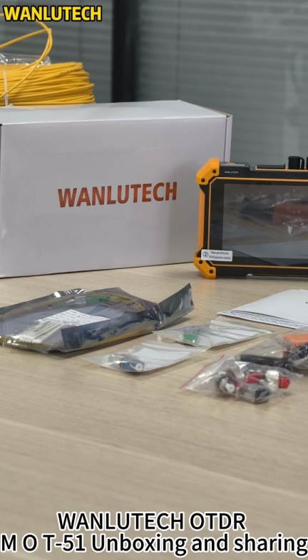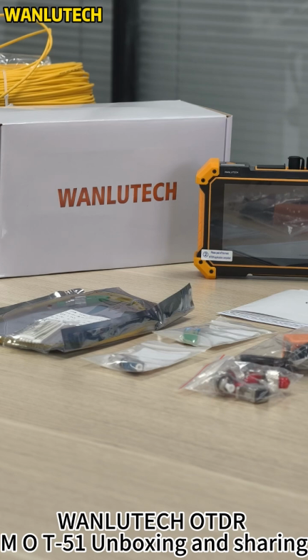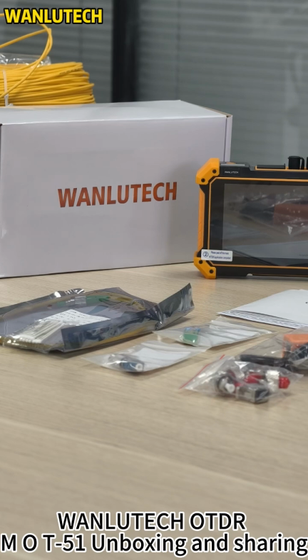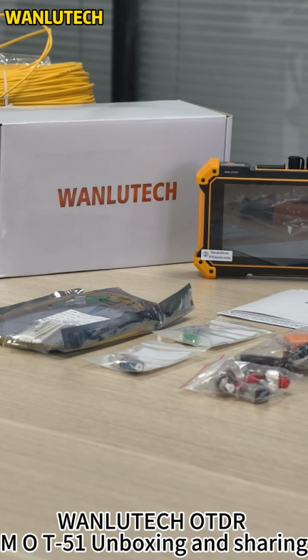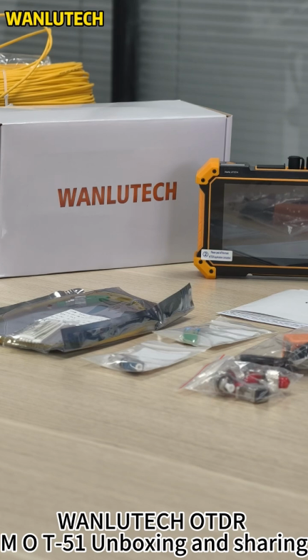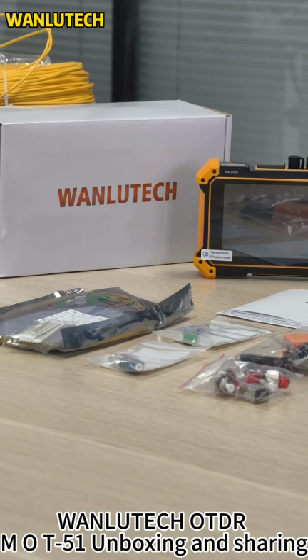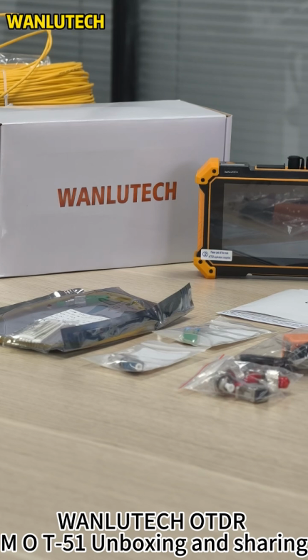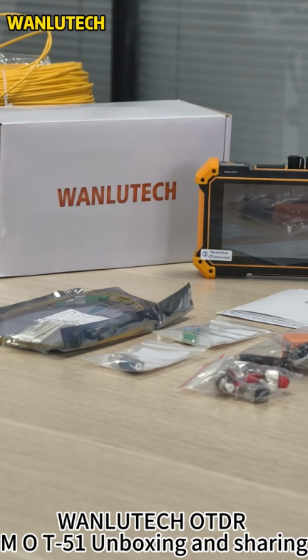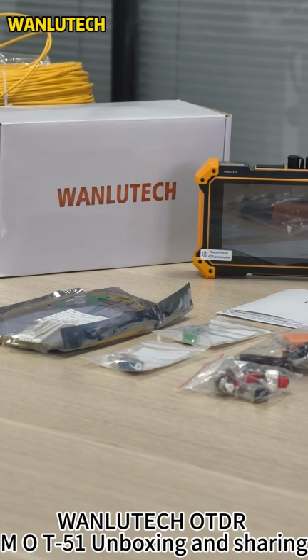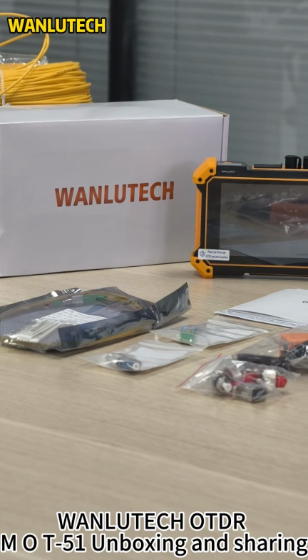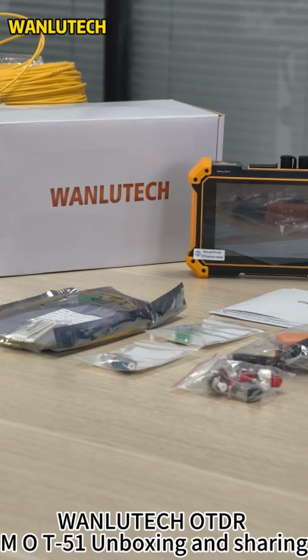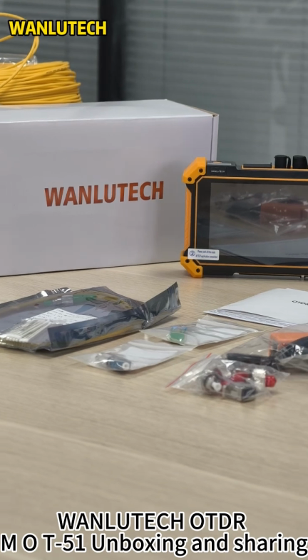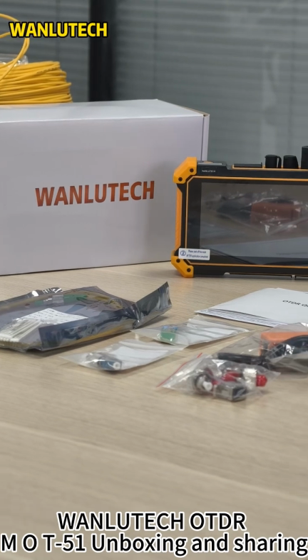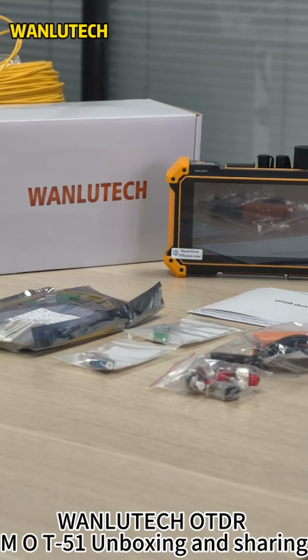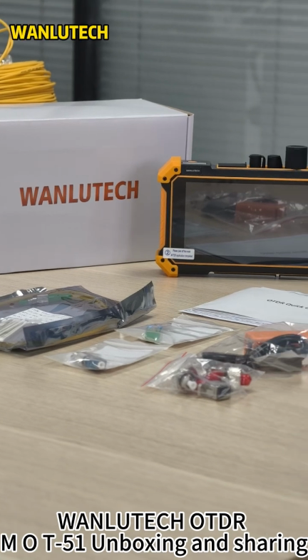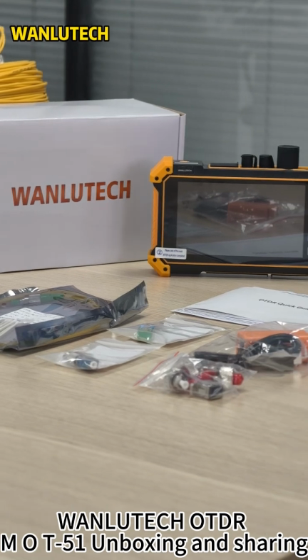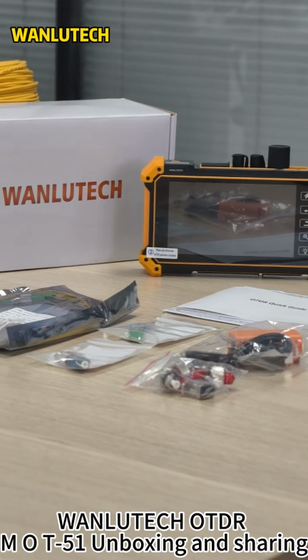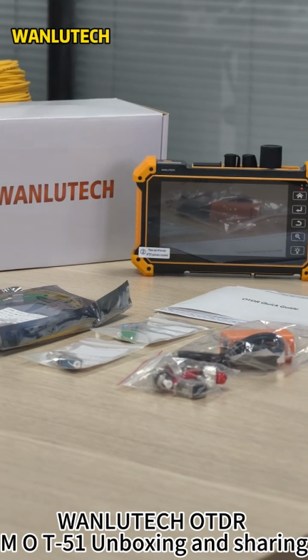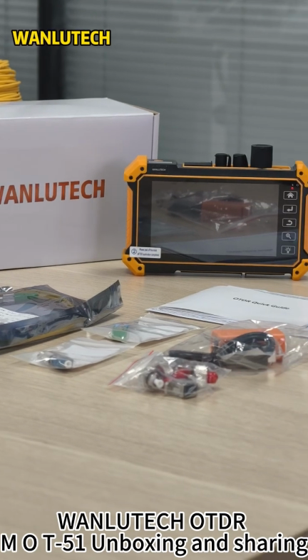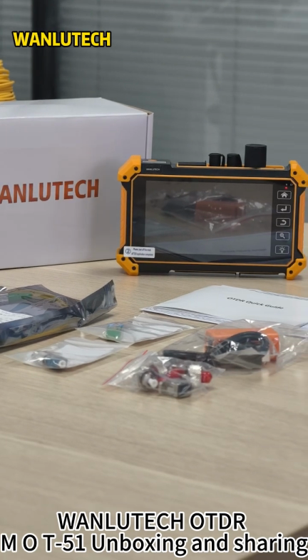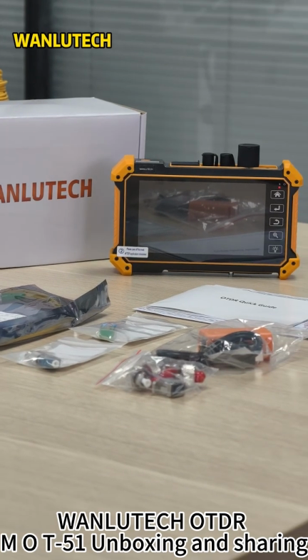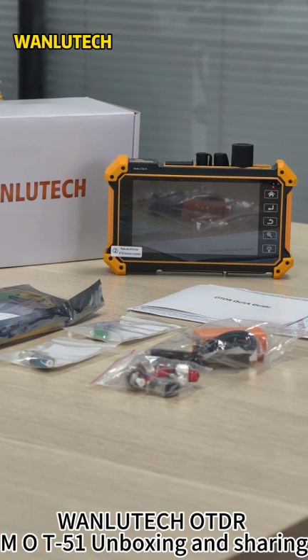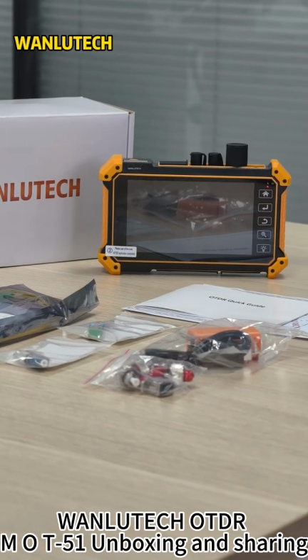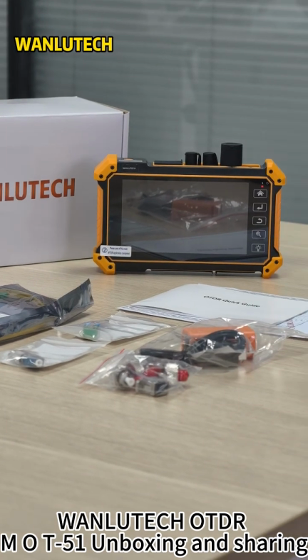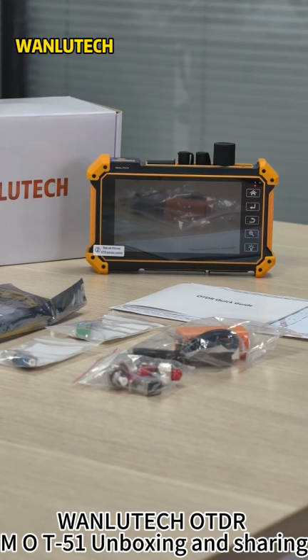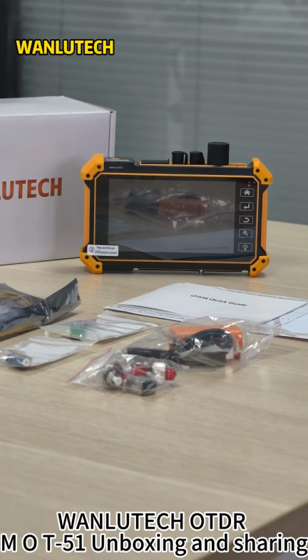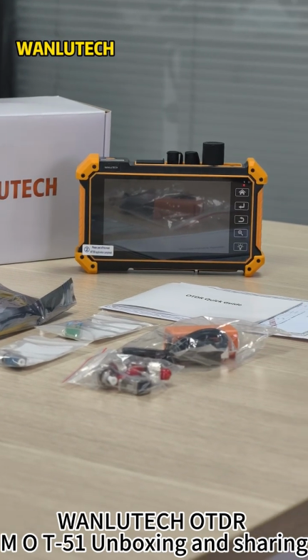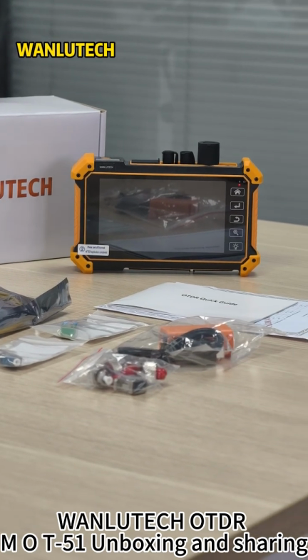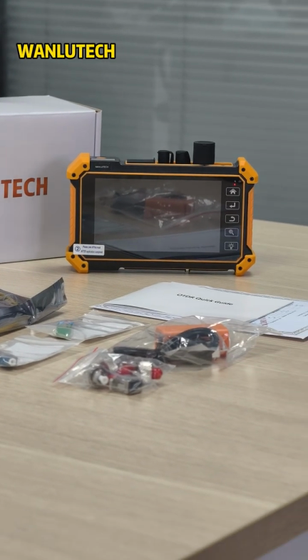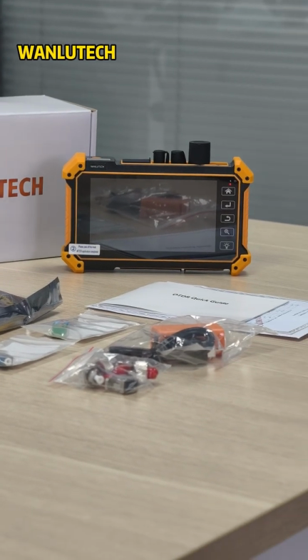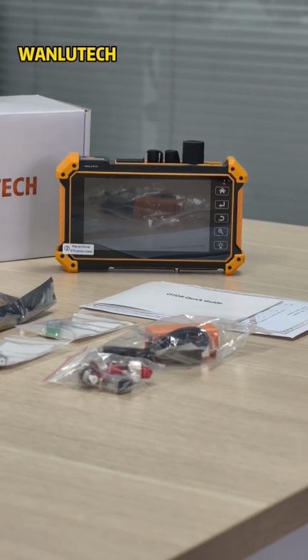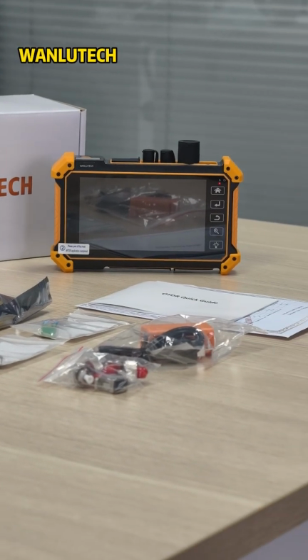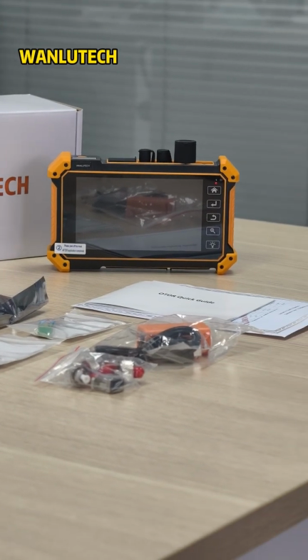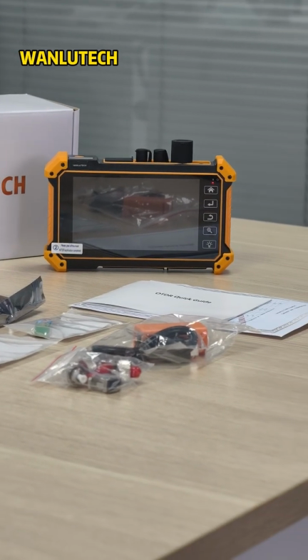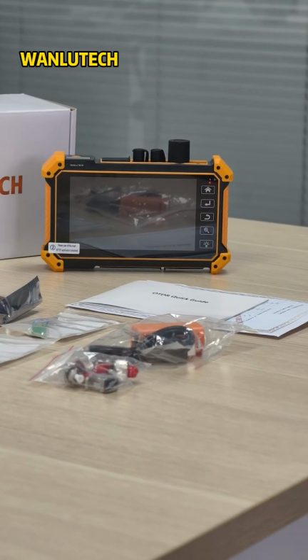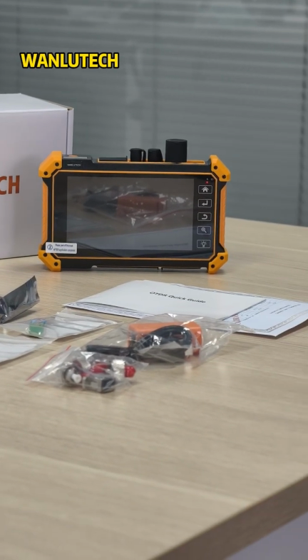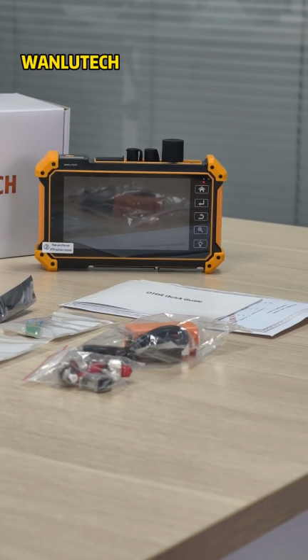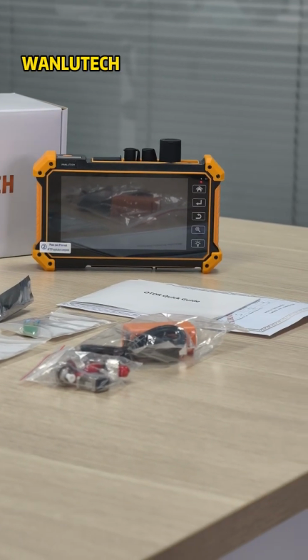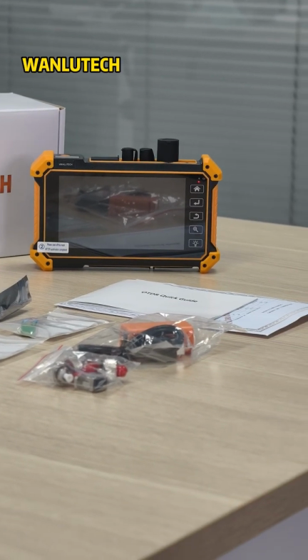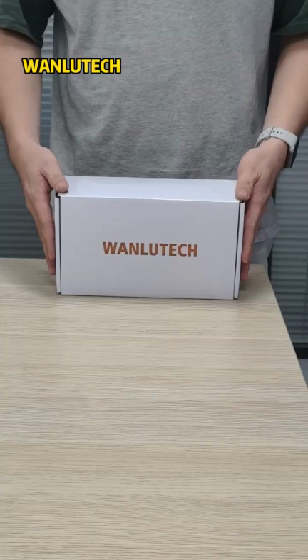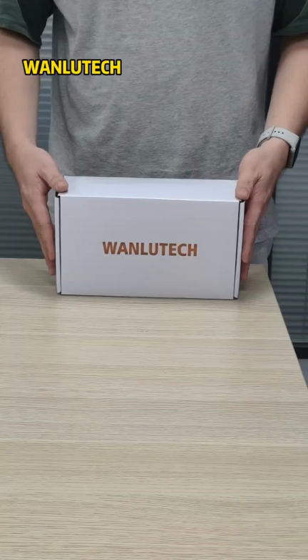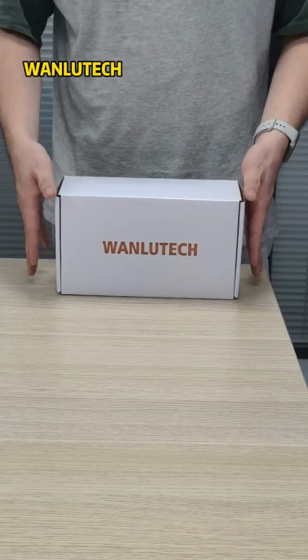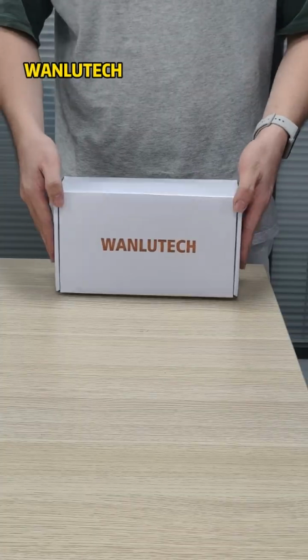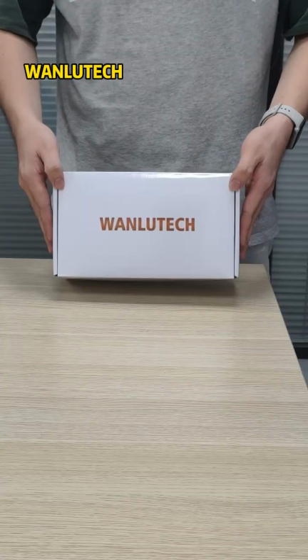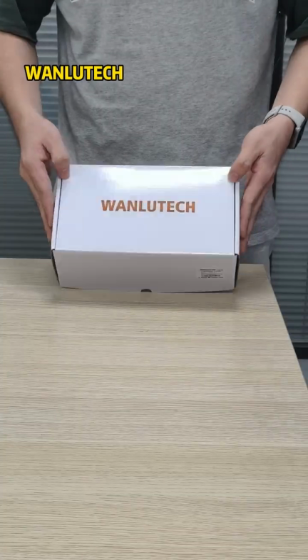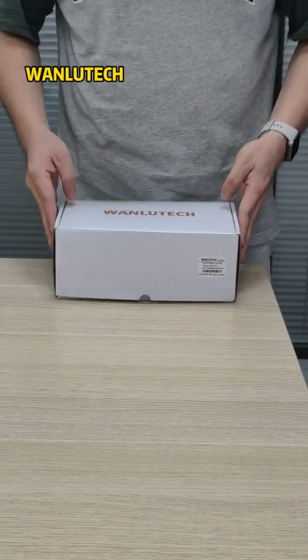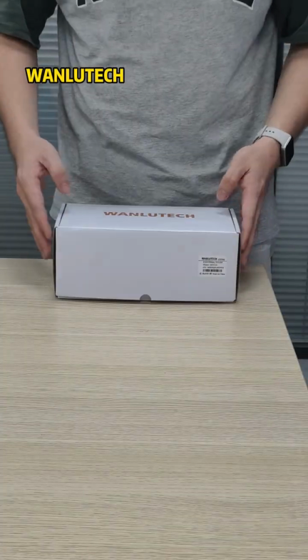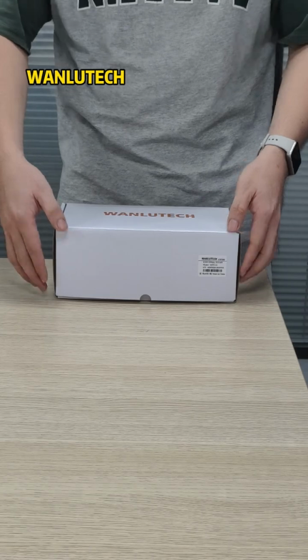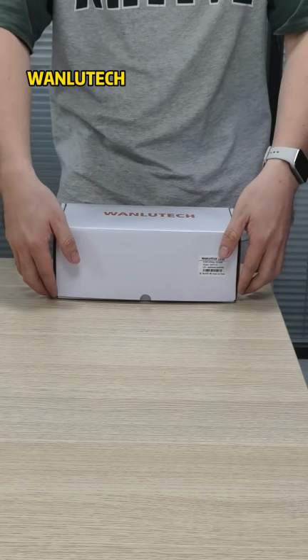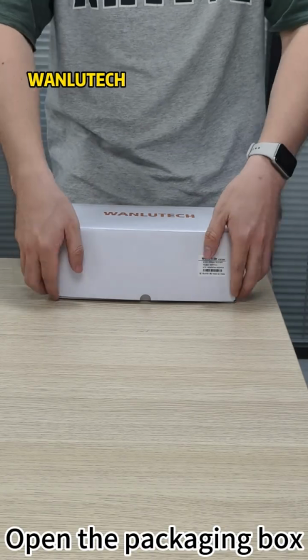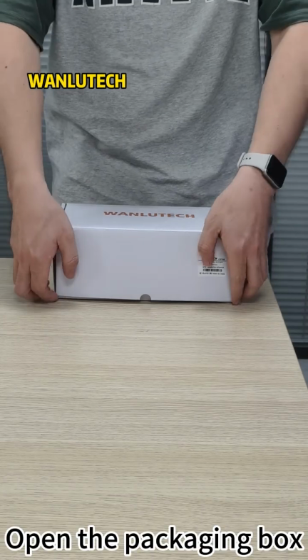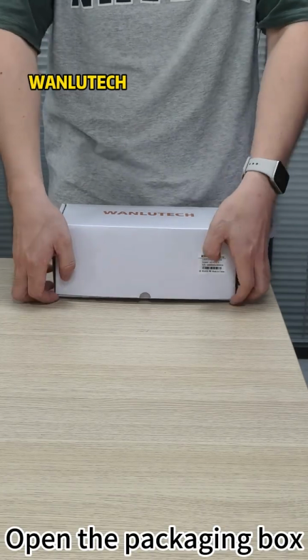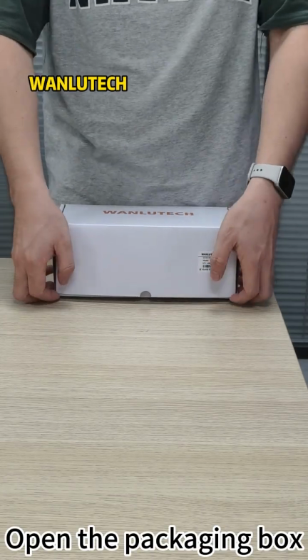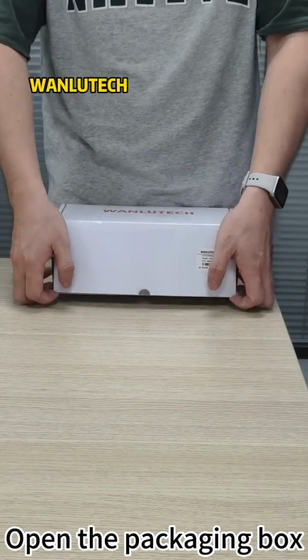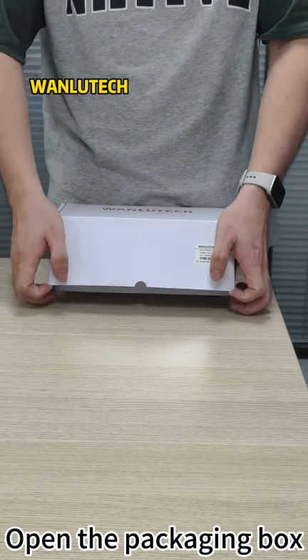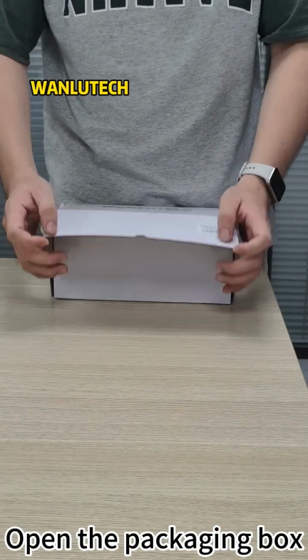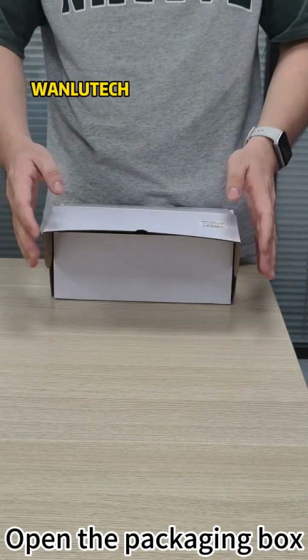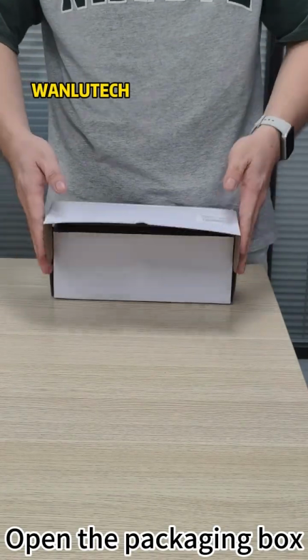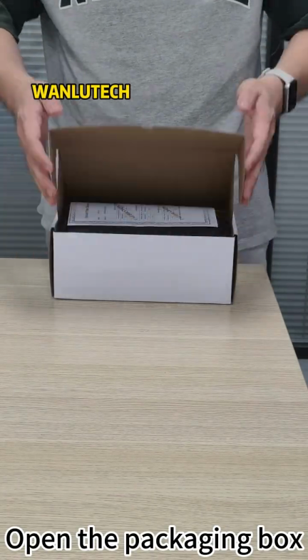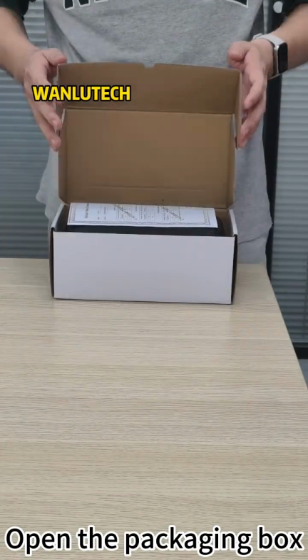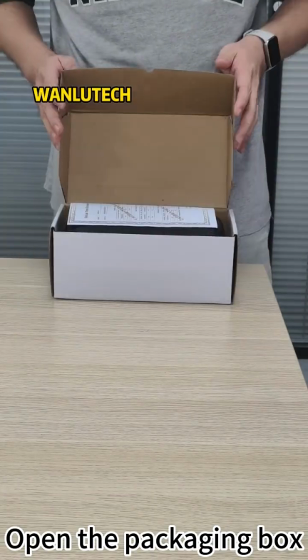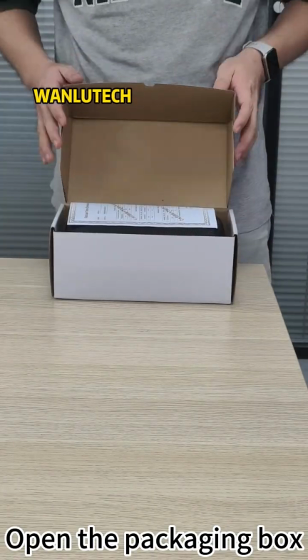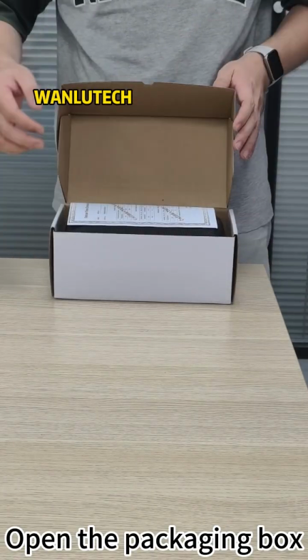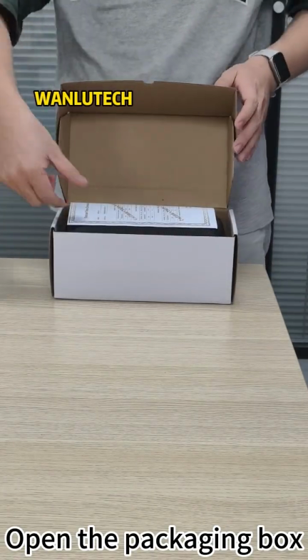Swanla Tech OTDR MOD51 Unboxing and Sharing. Open the packaging box.